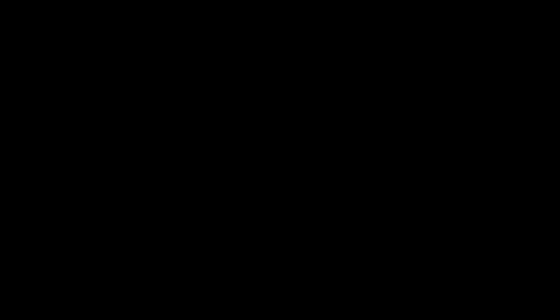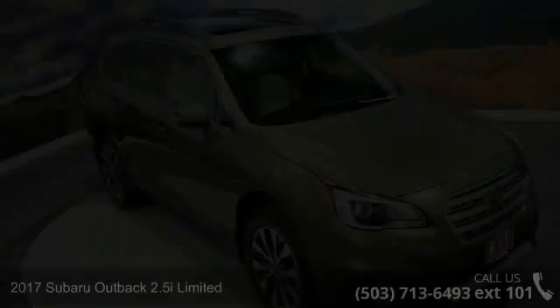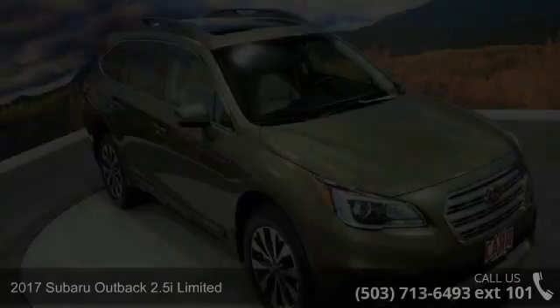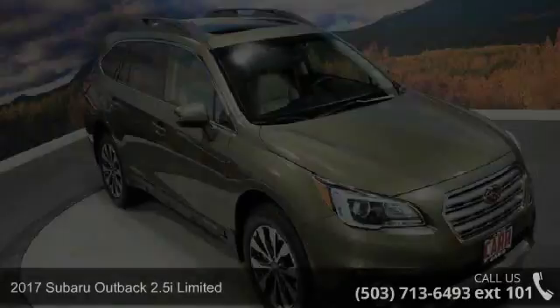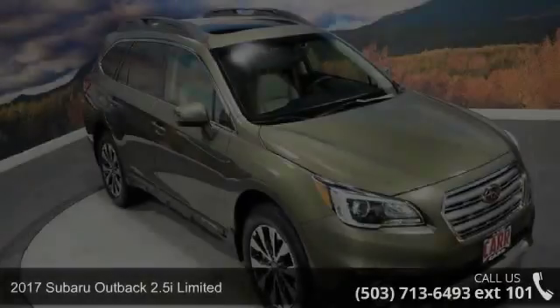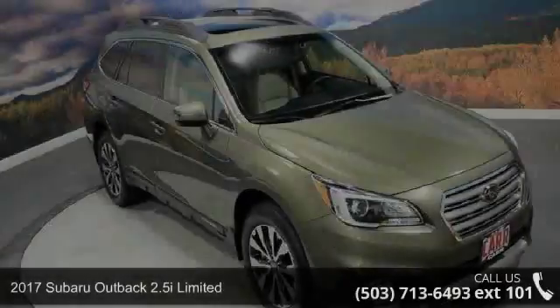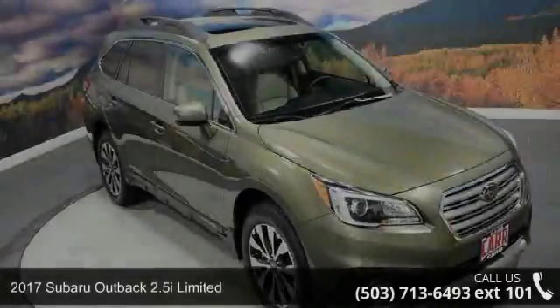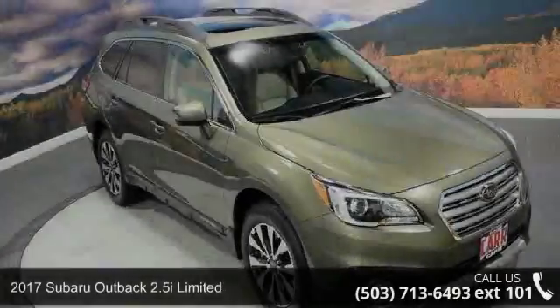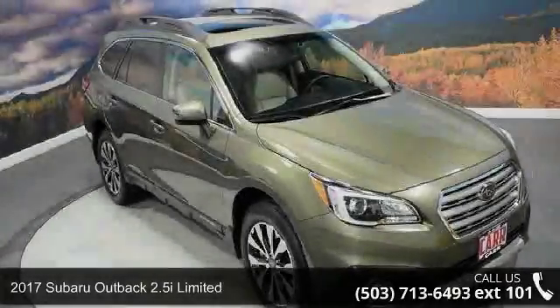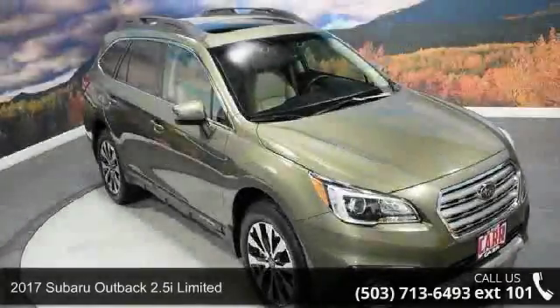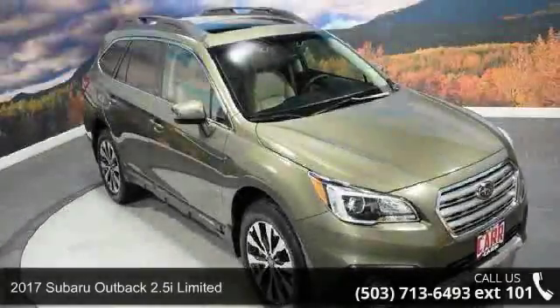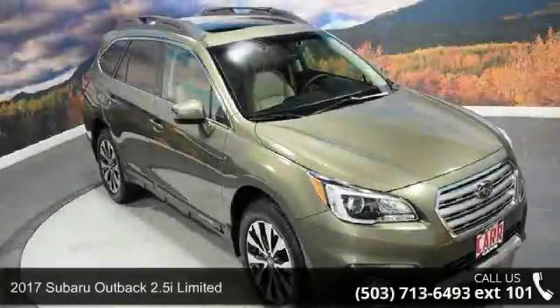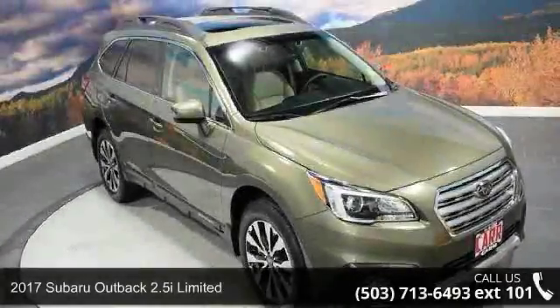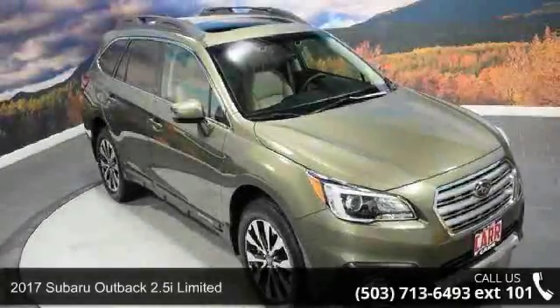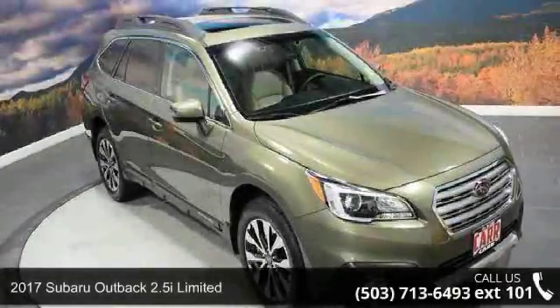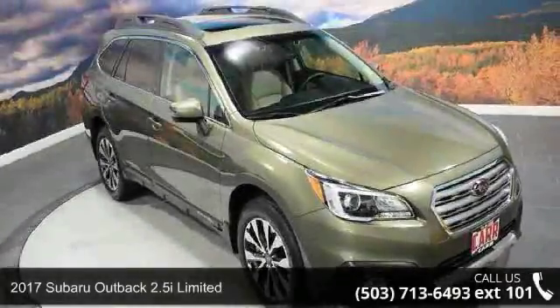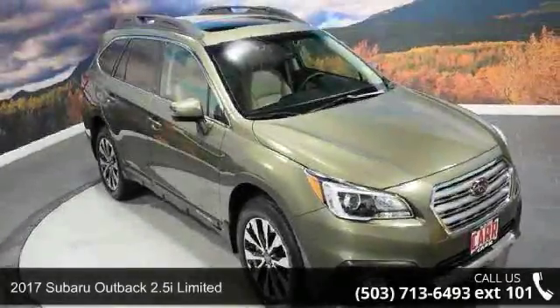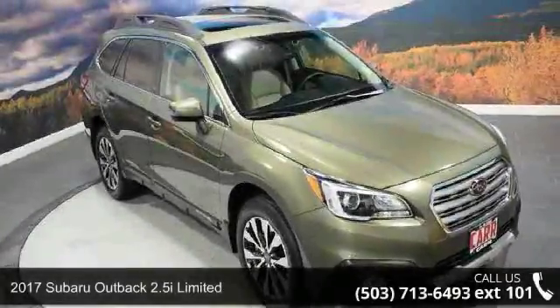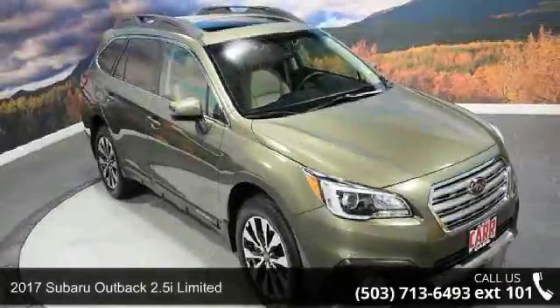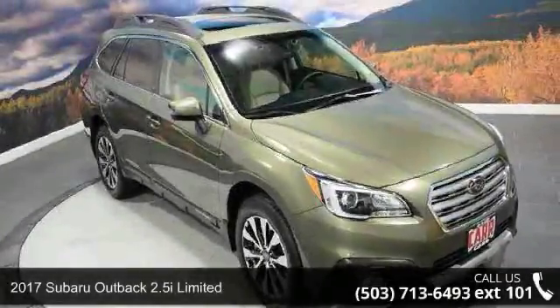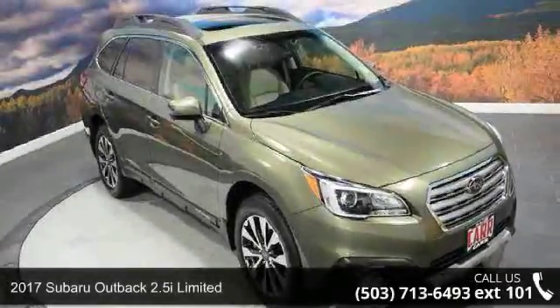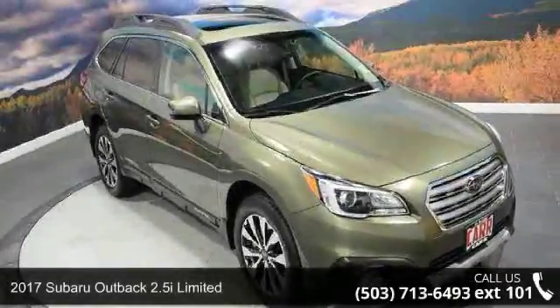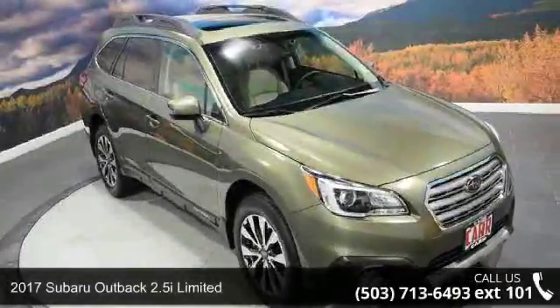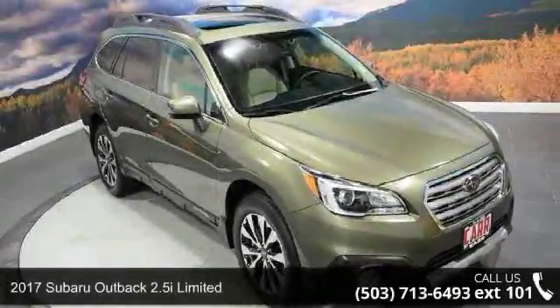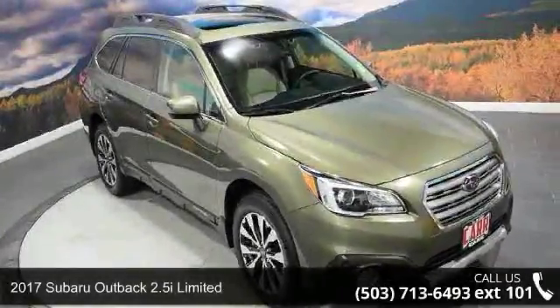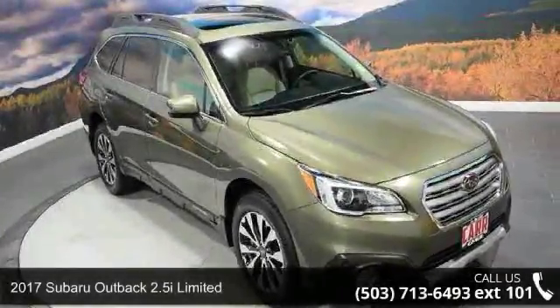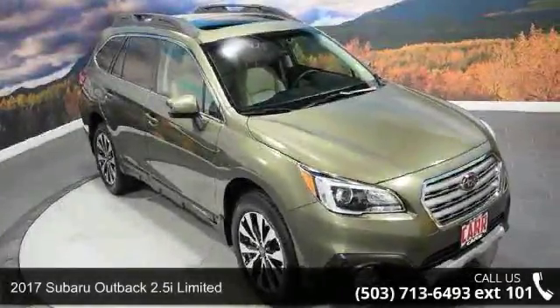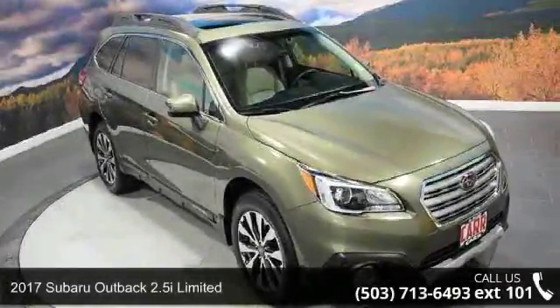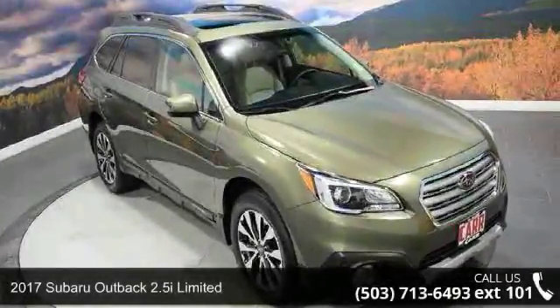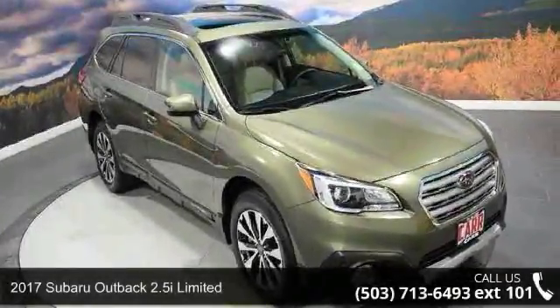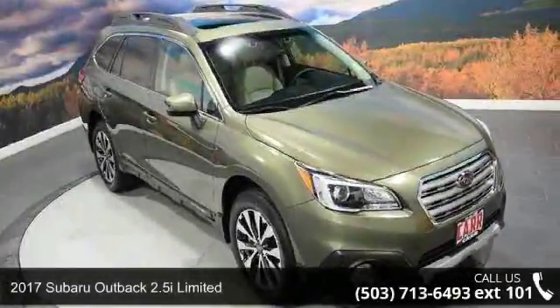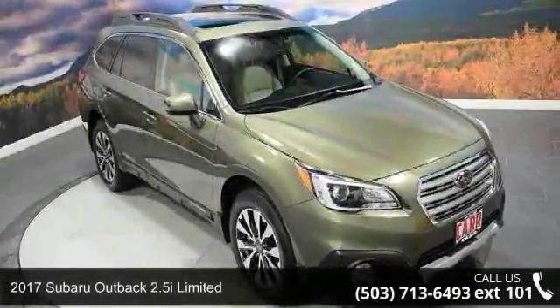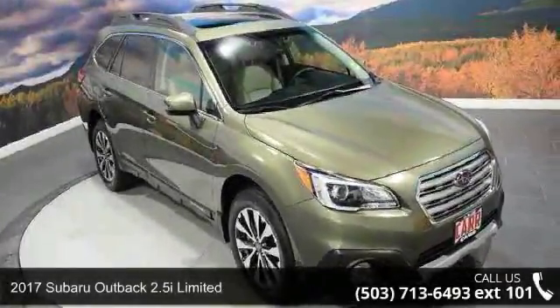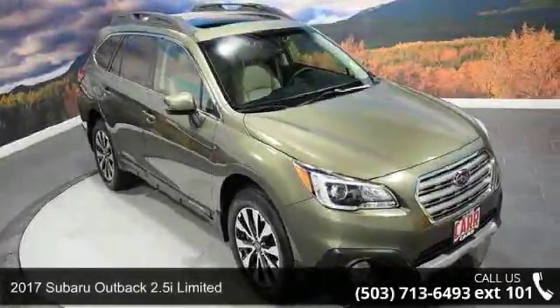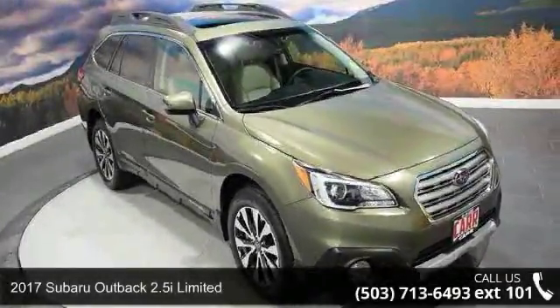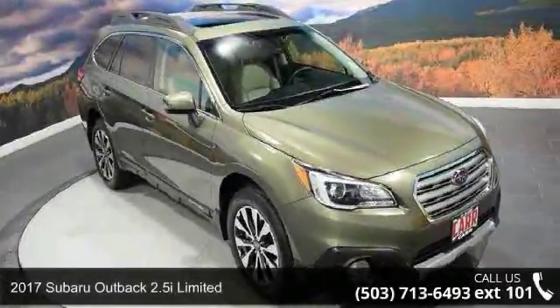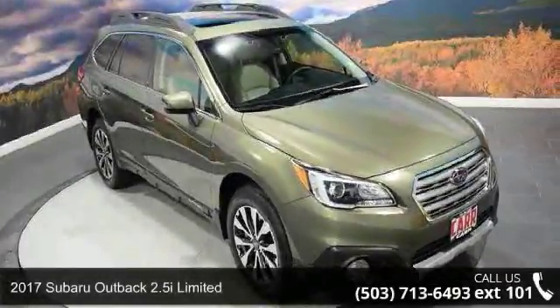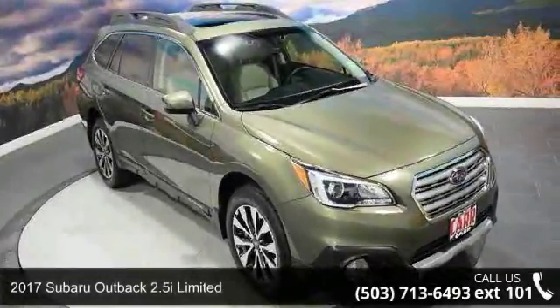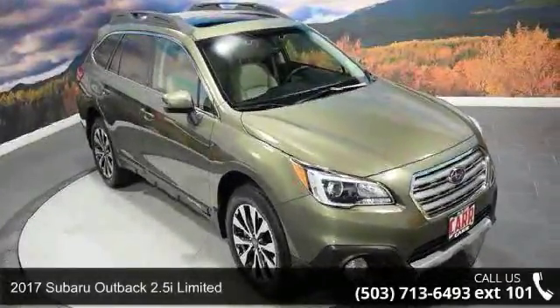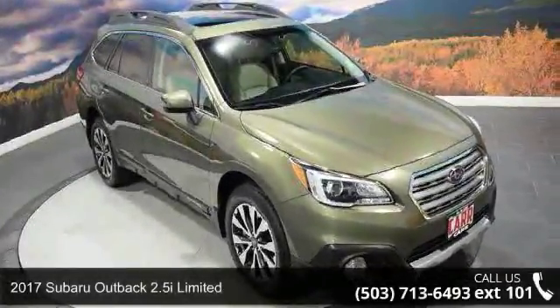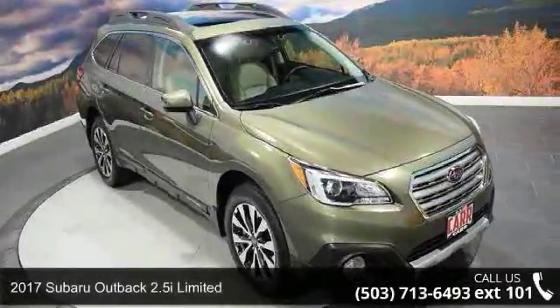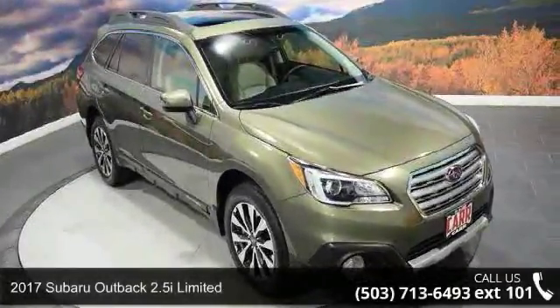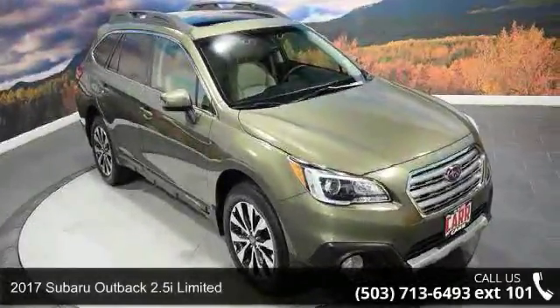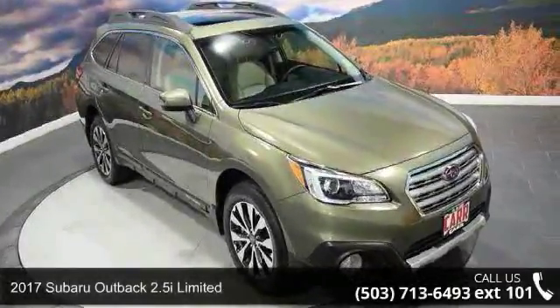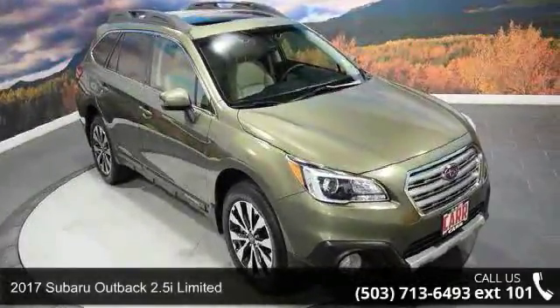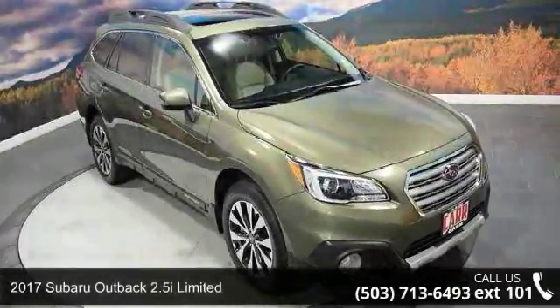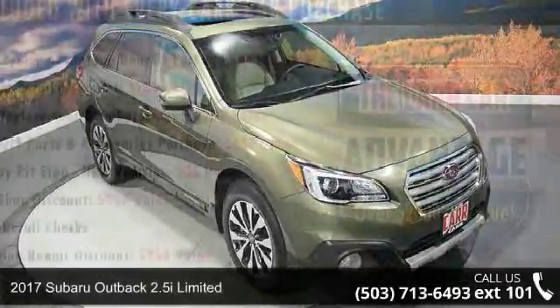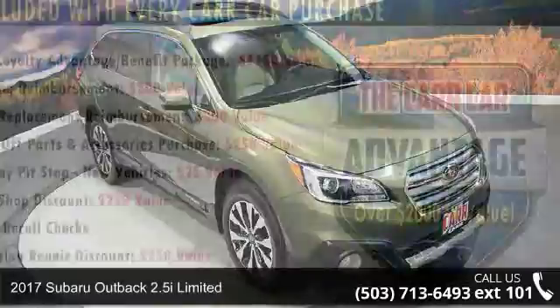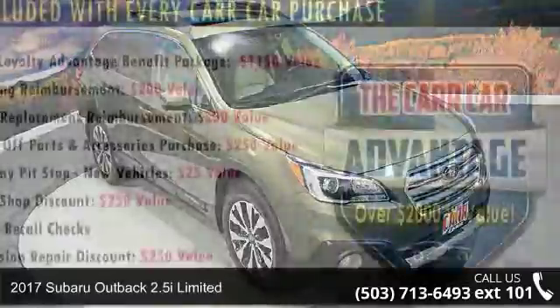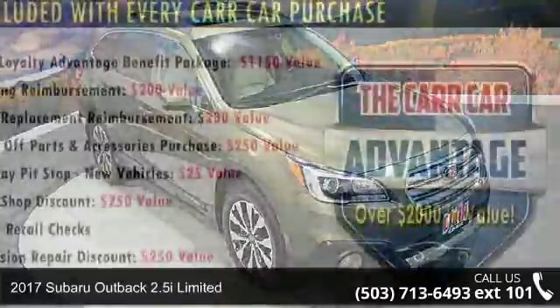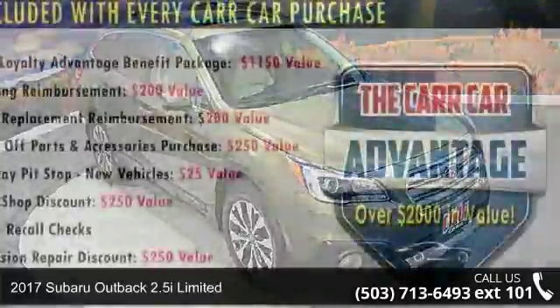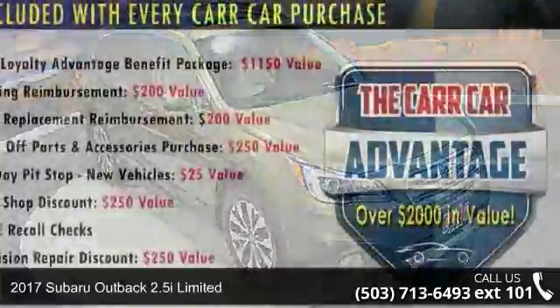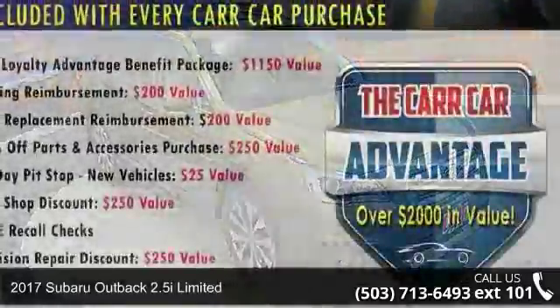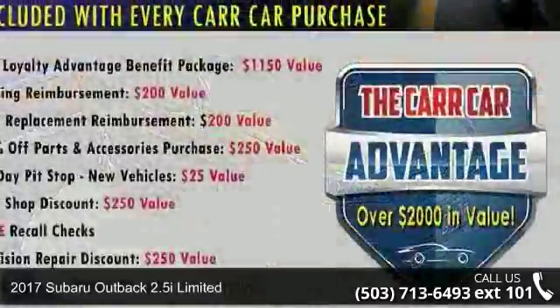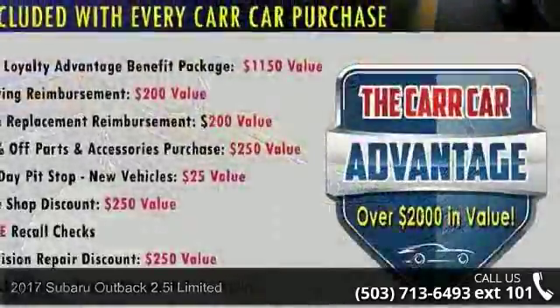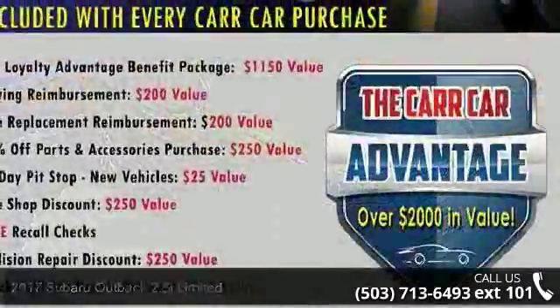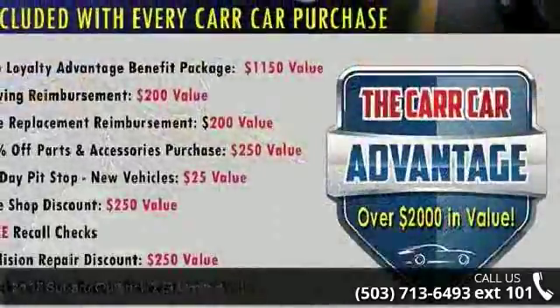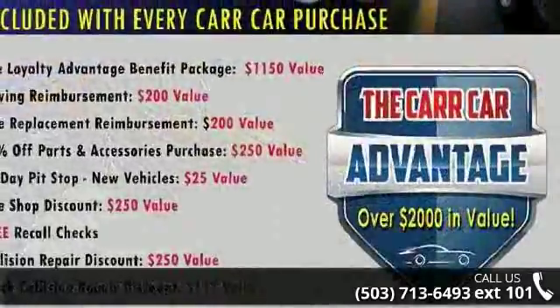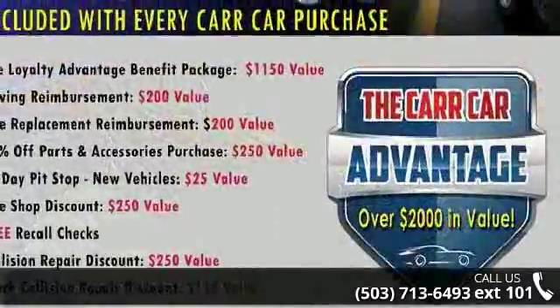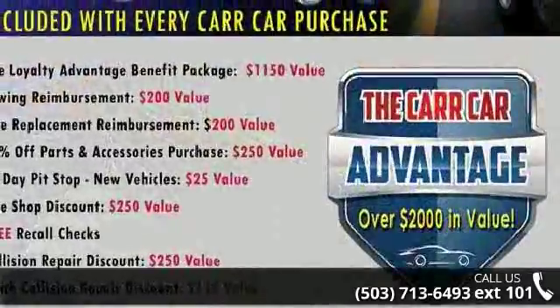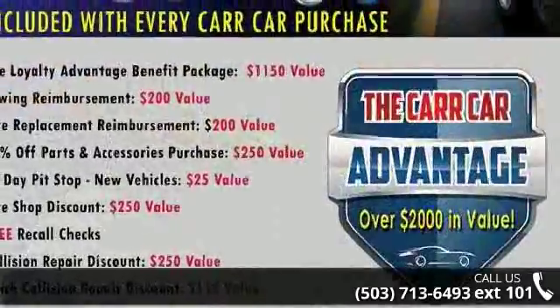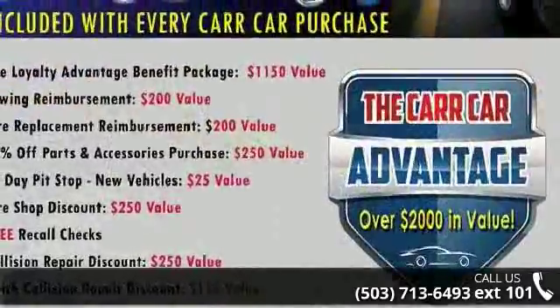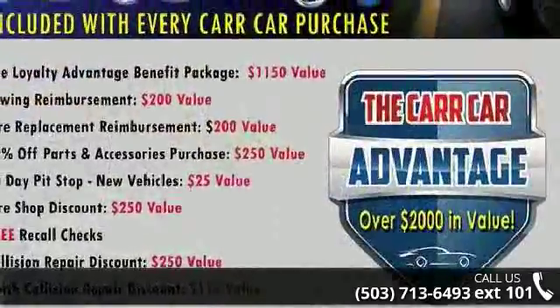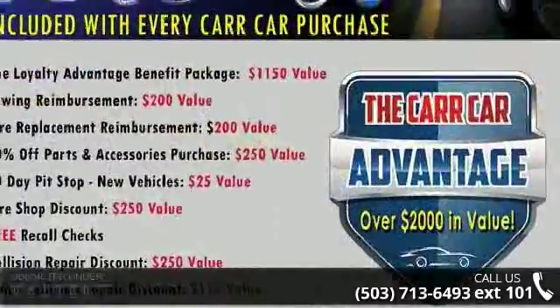Check out this 2017 Subaru Outback. If you are looking for a first-rate auto, this one could be yours today.